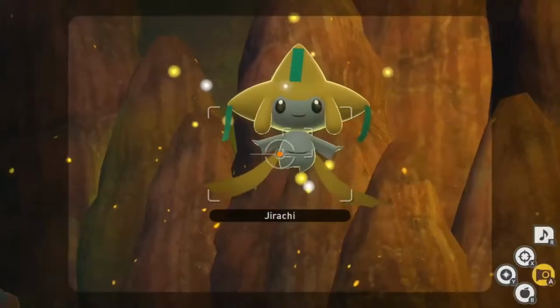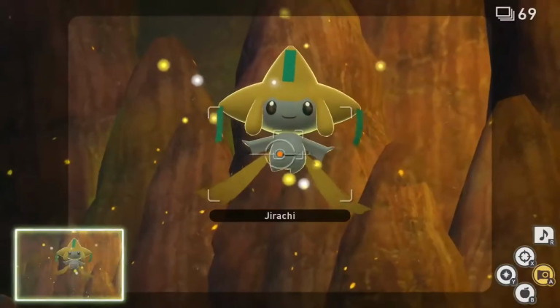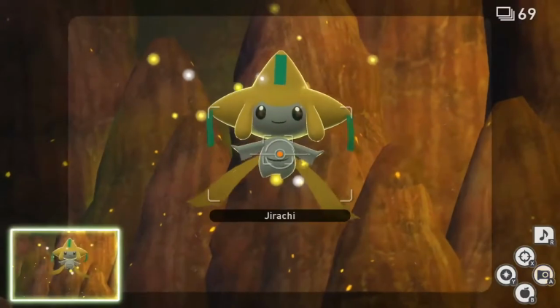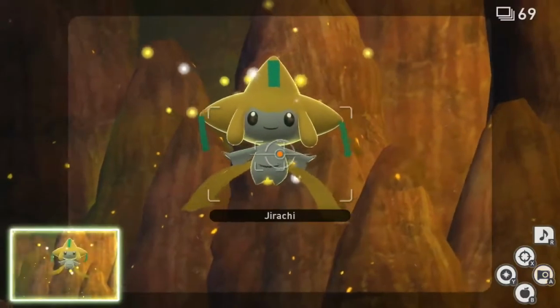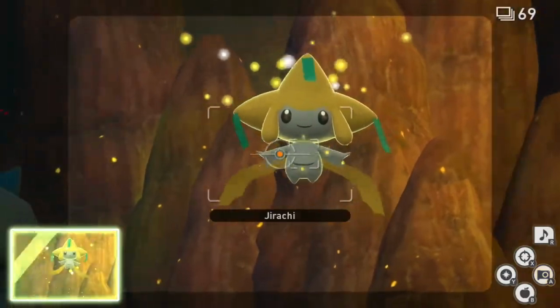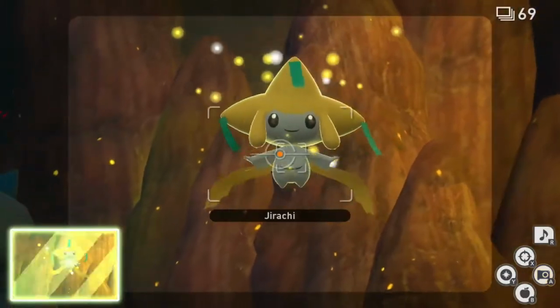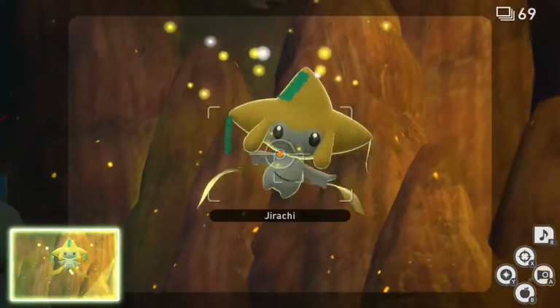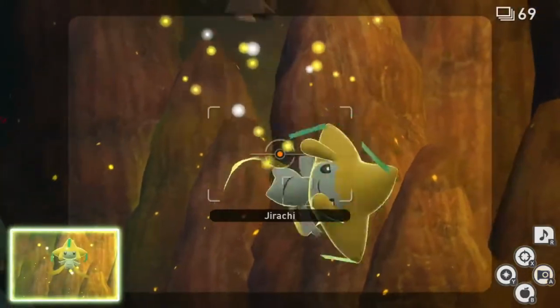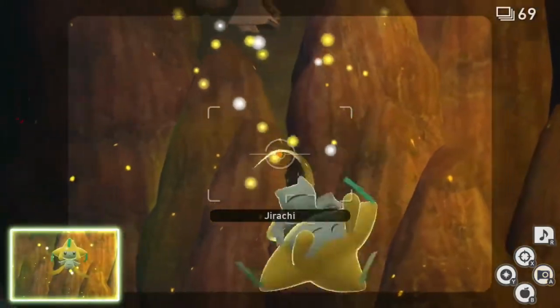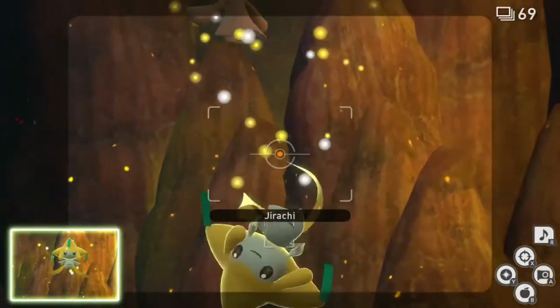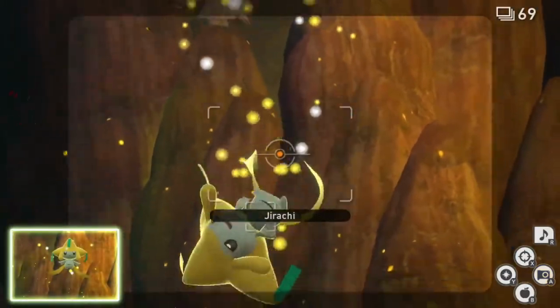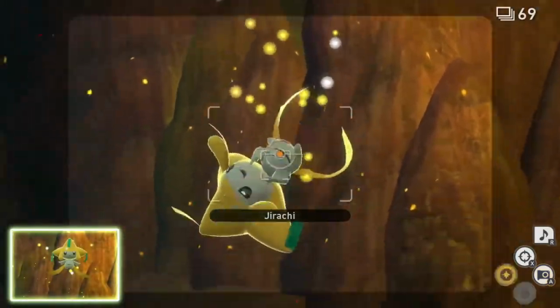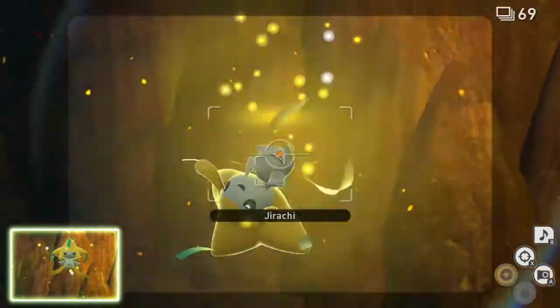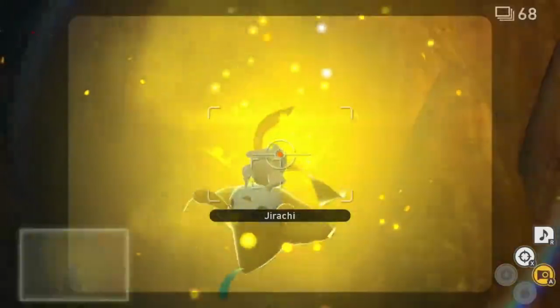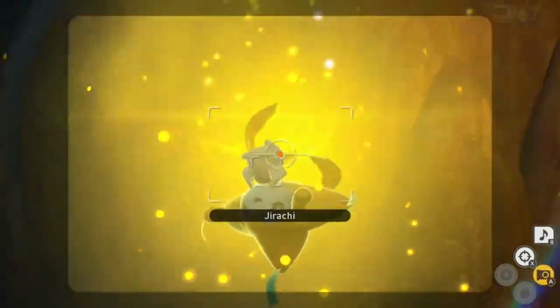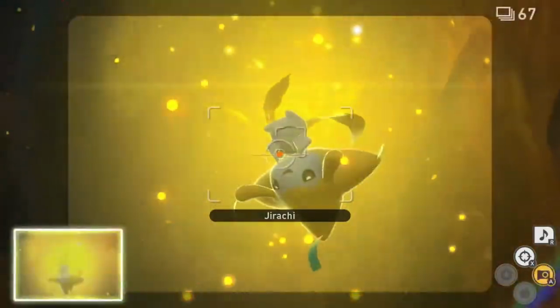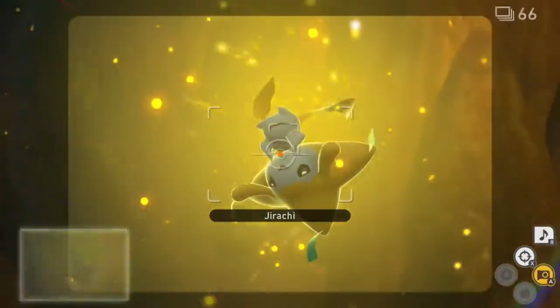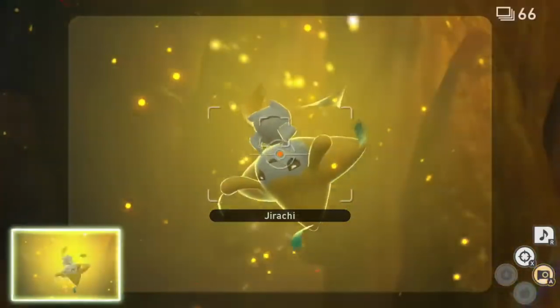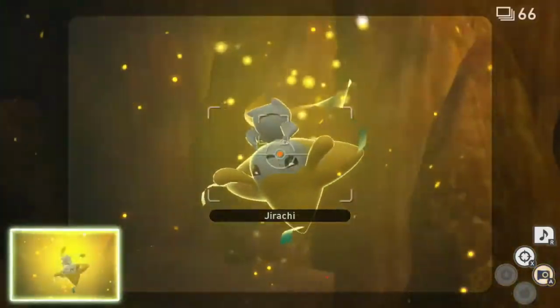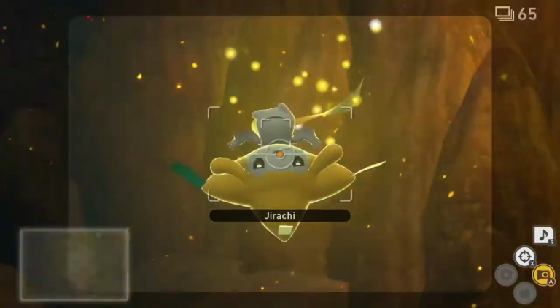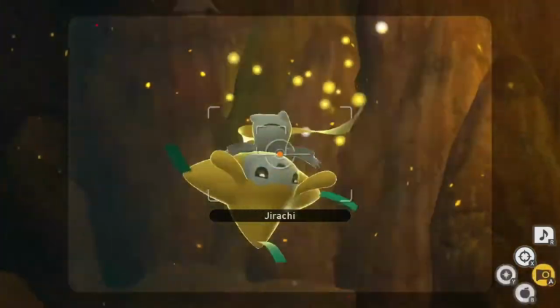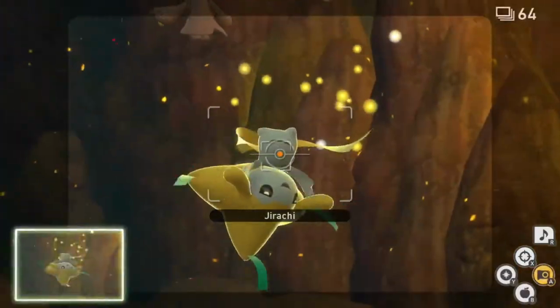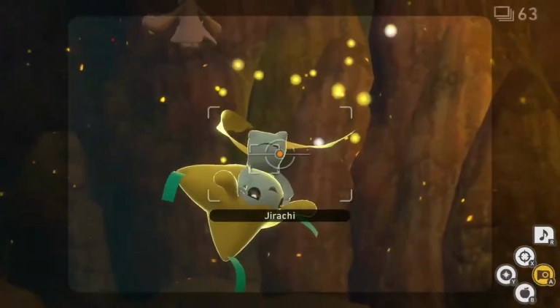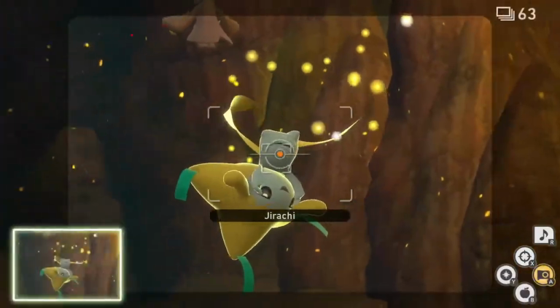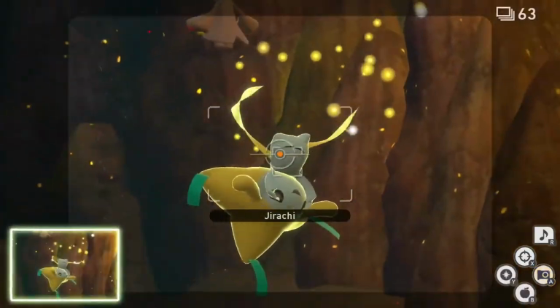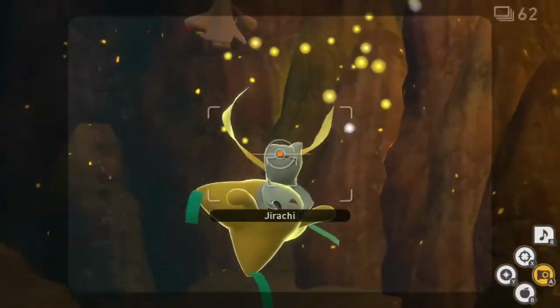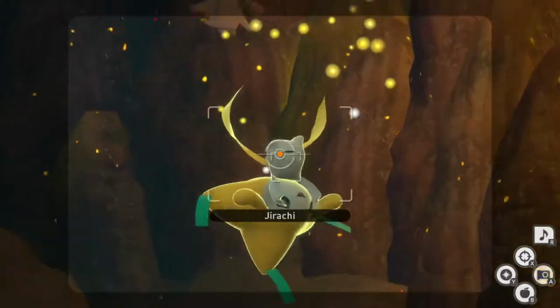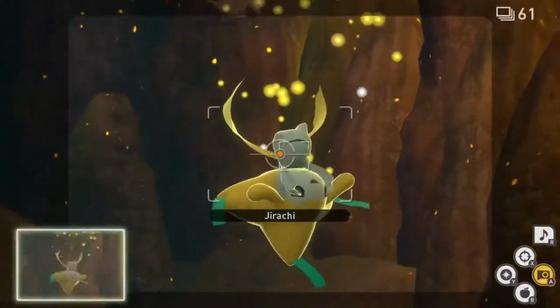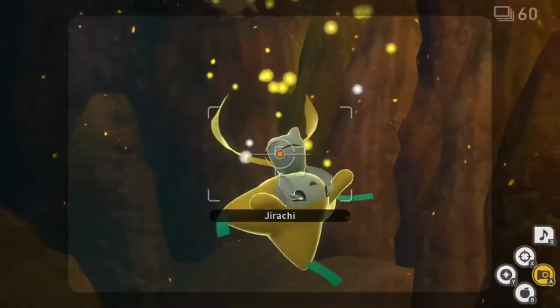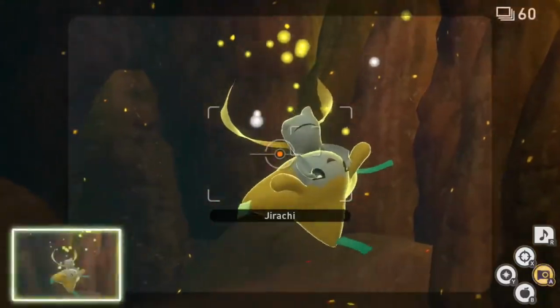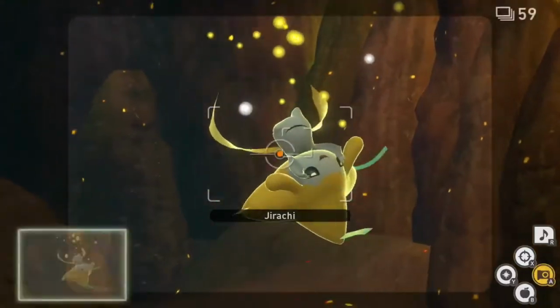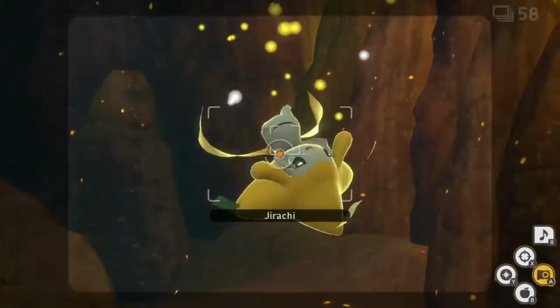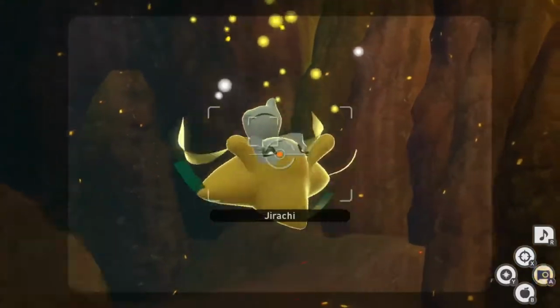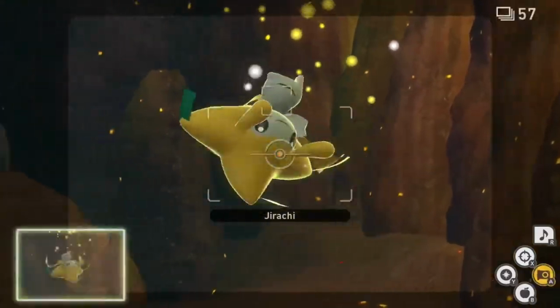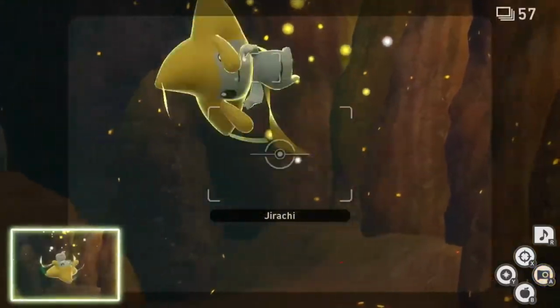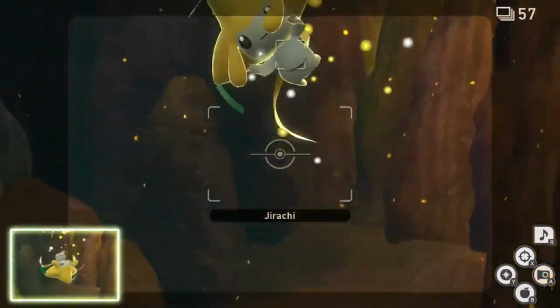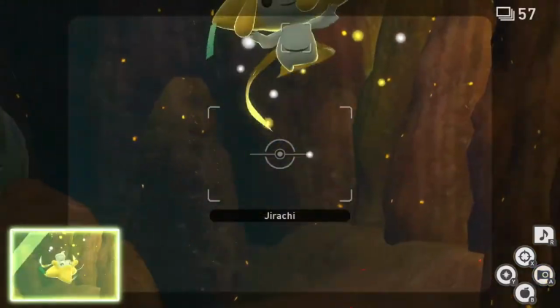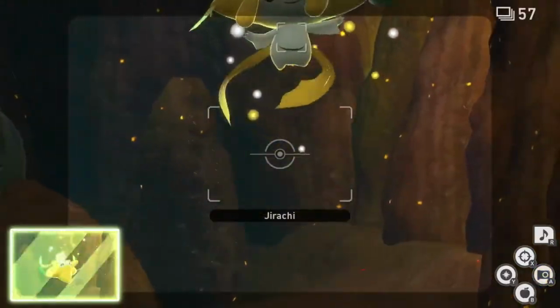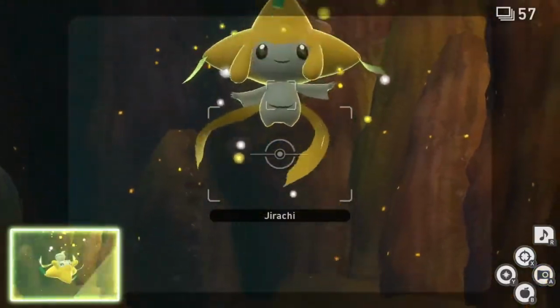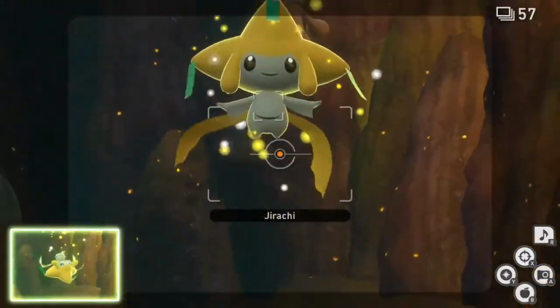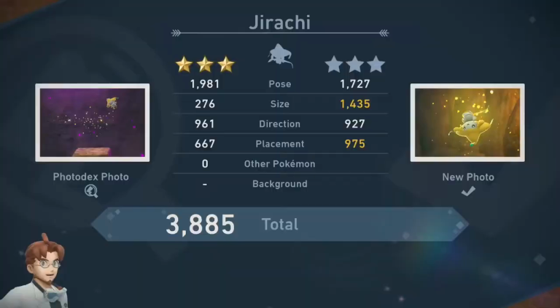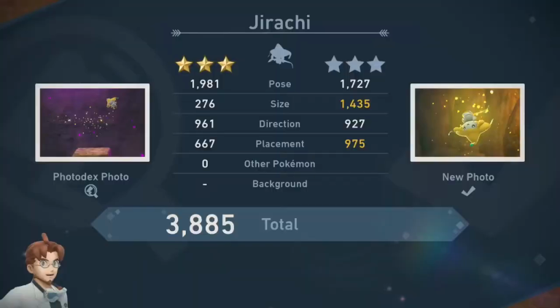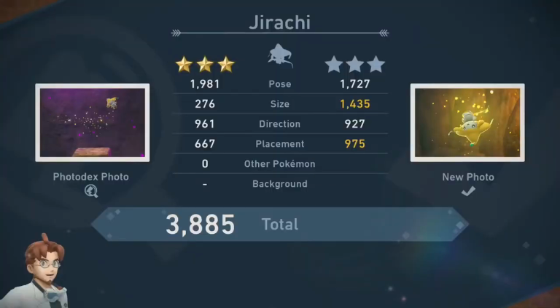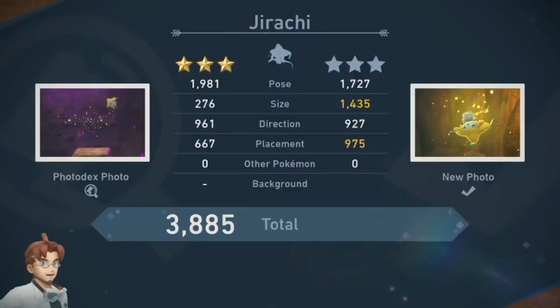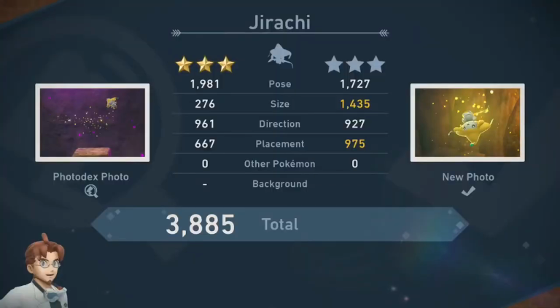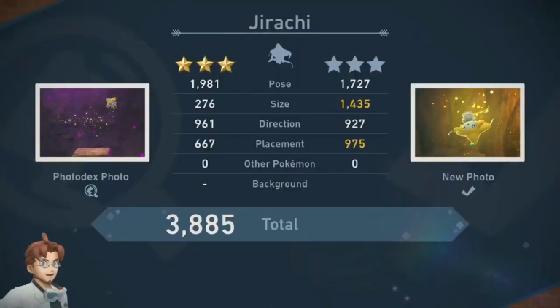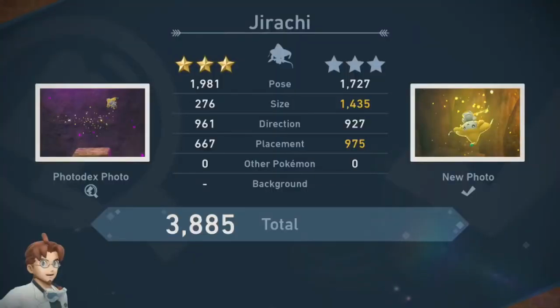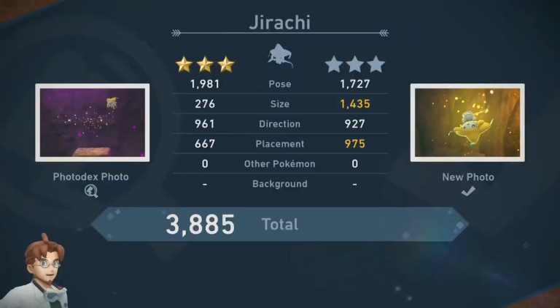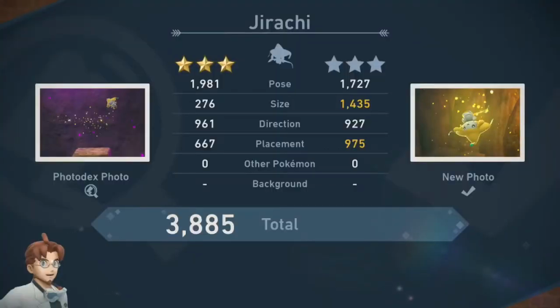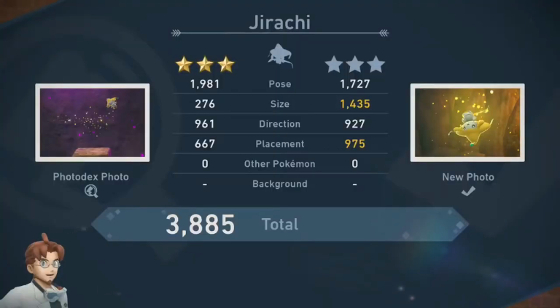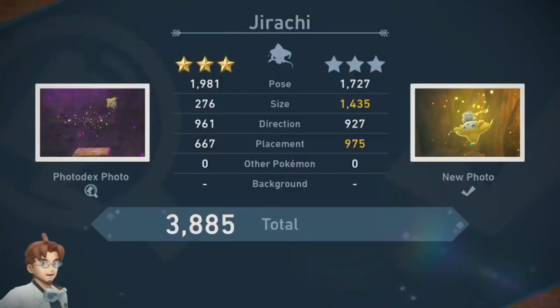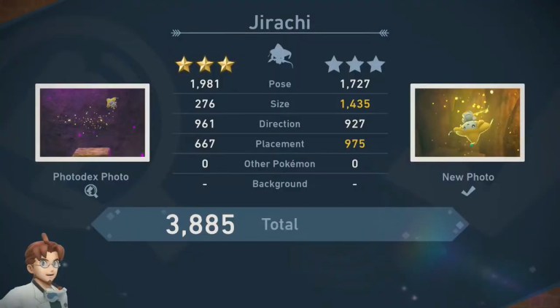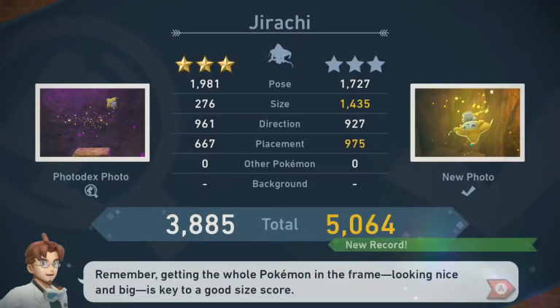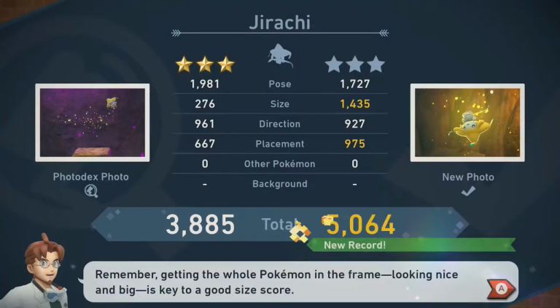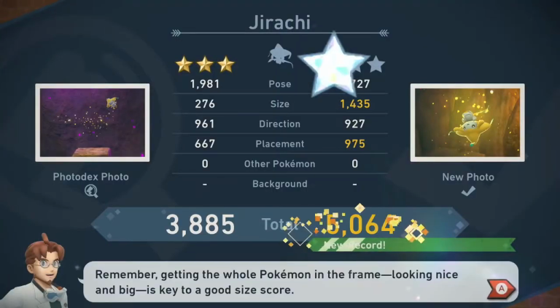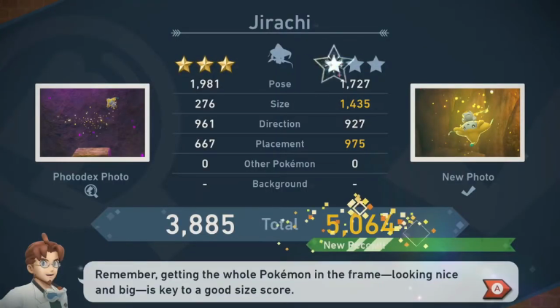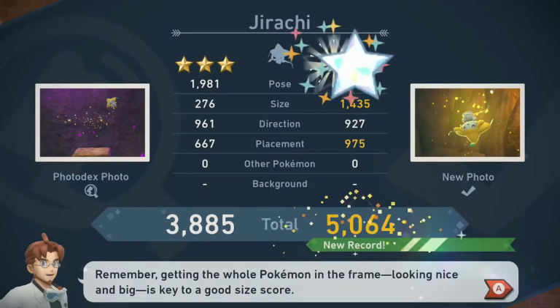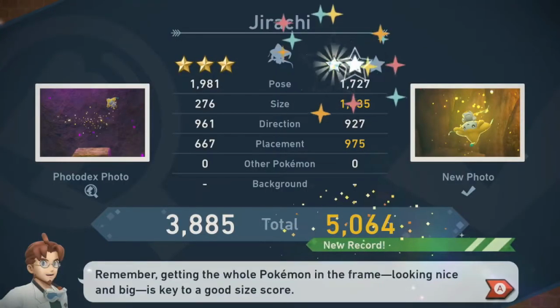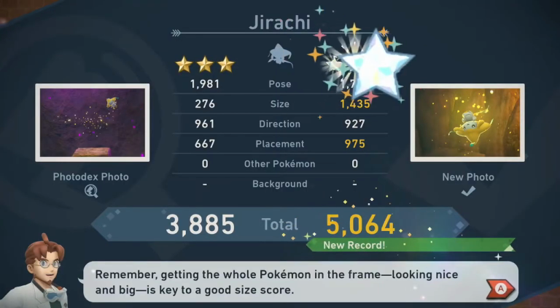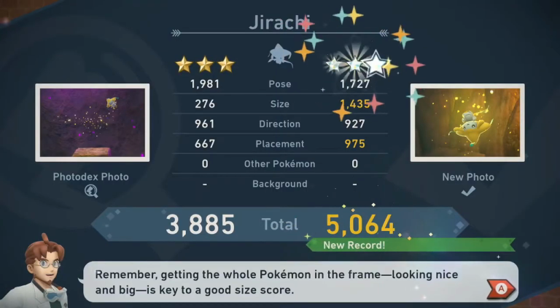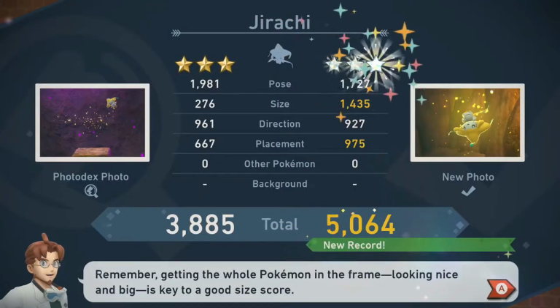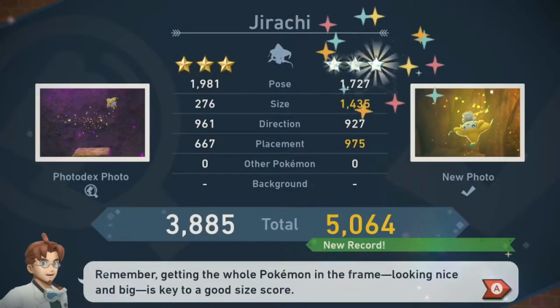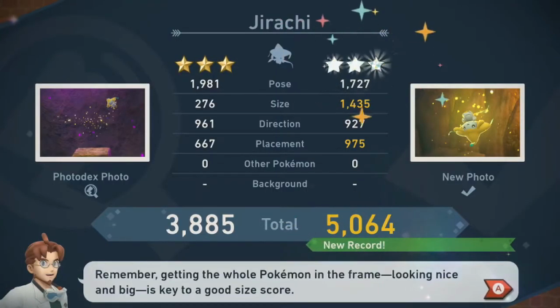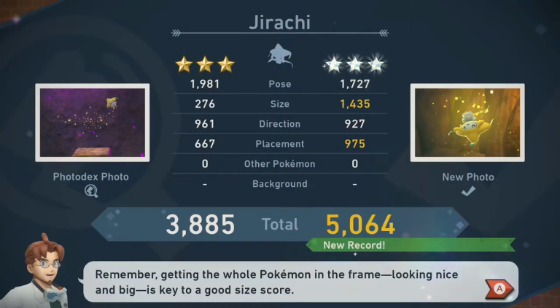After a little bit, Jirachi will flip upside down and smile. While Jirachi is upside down, hit it with an illumina orb and empty your camera for the 3rd diamond rank.